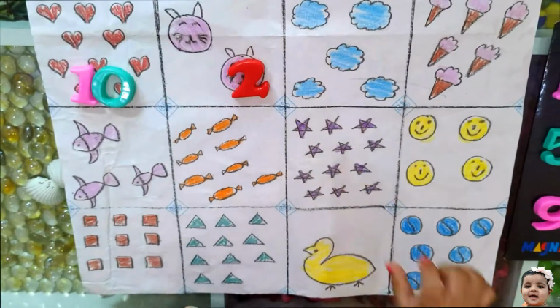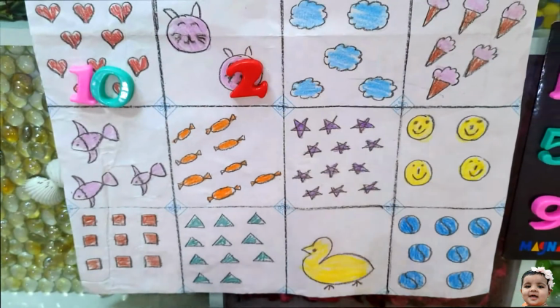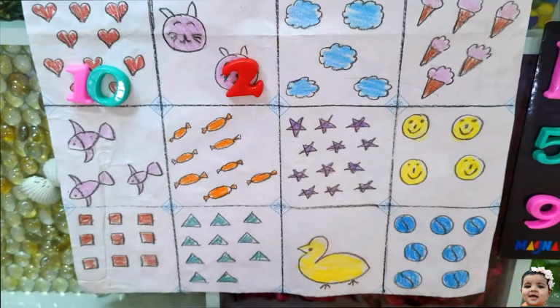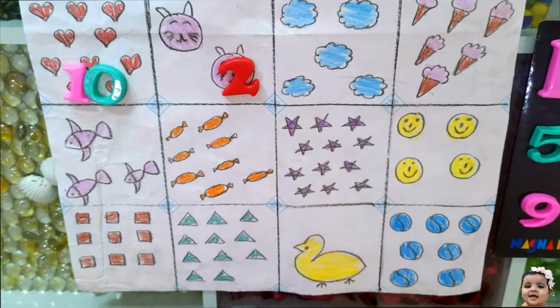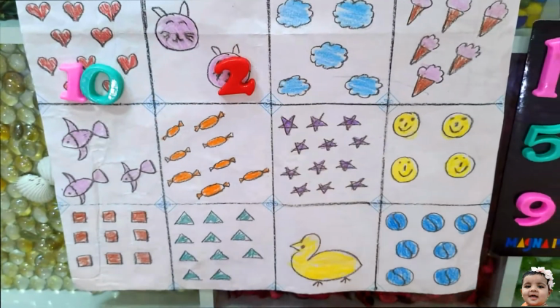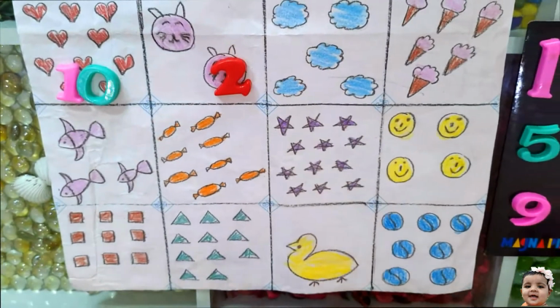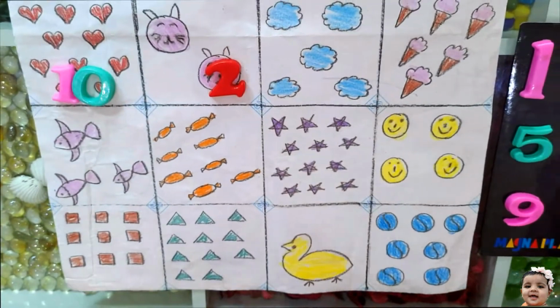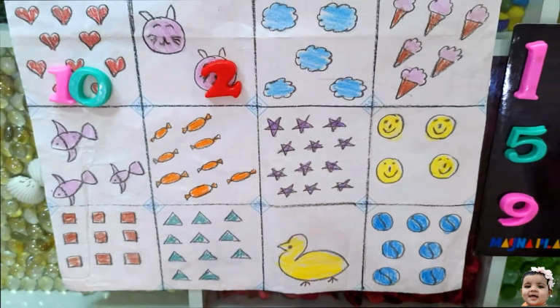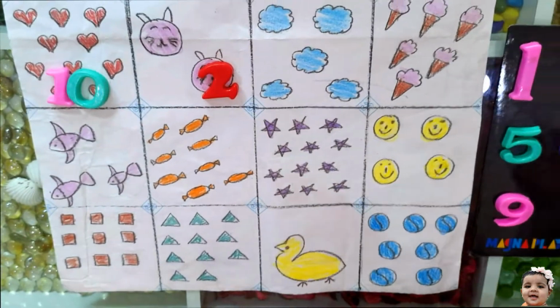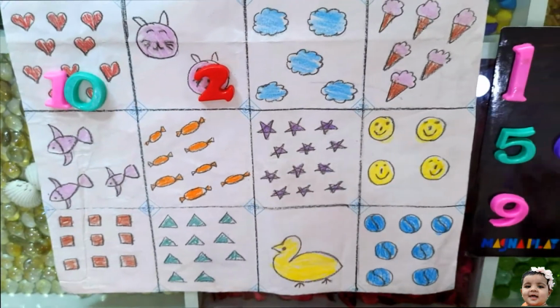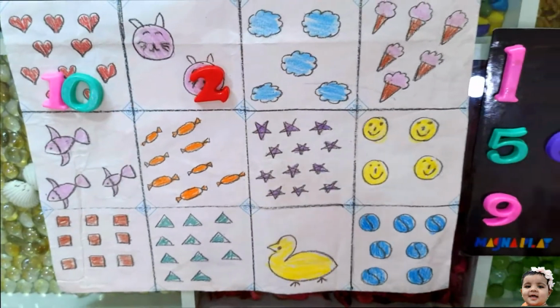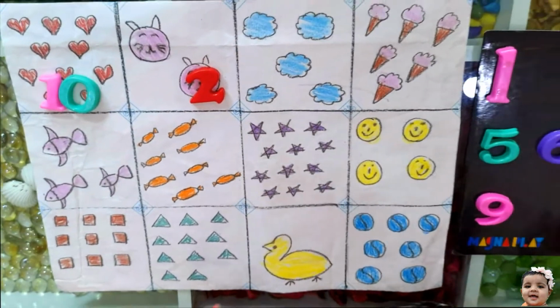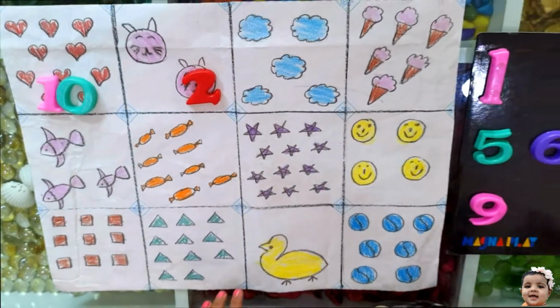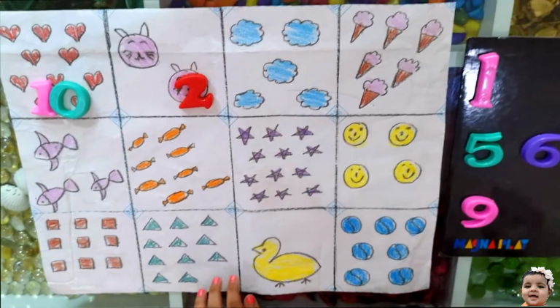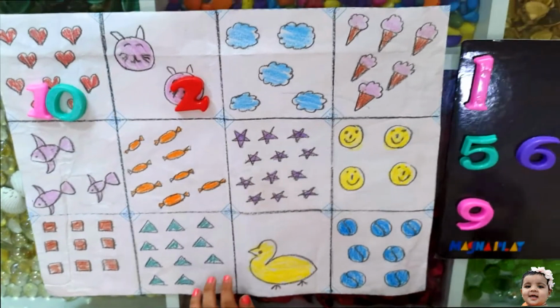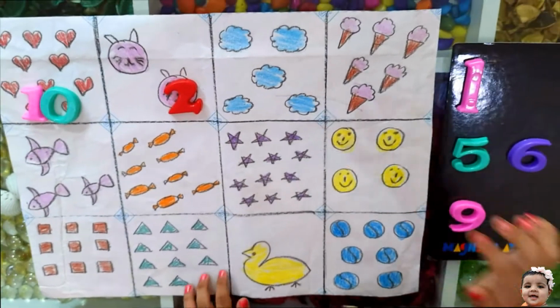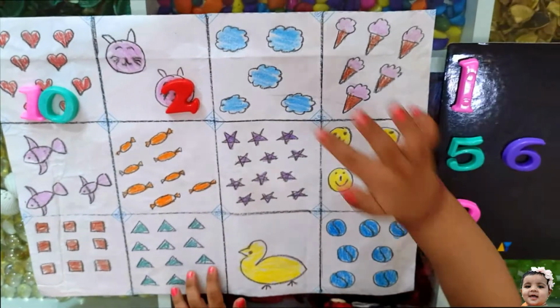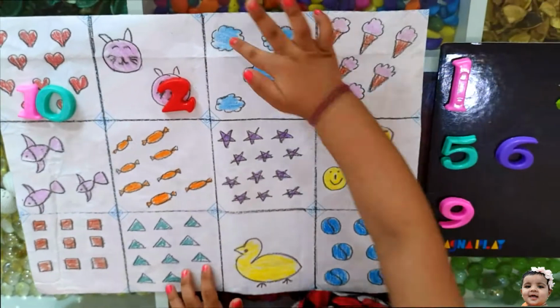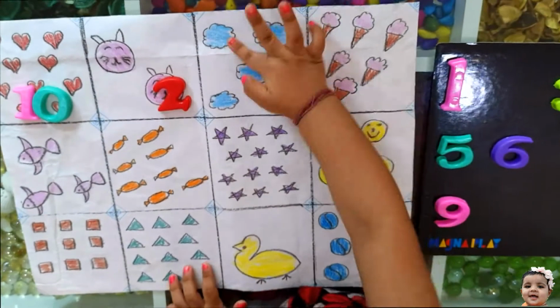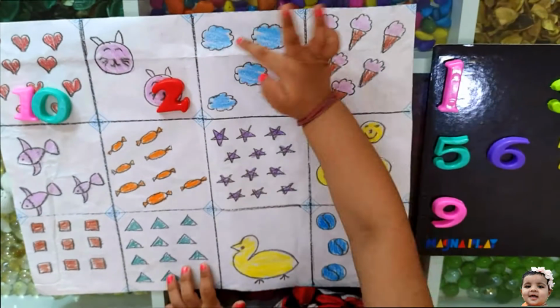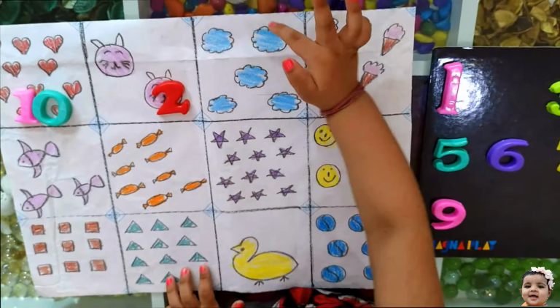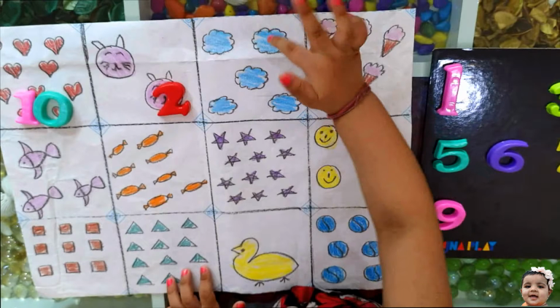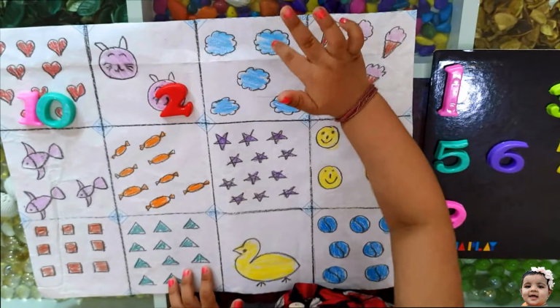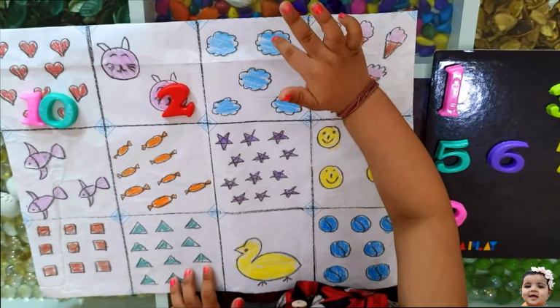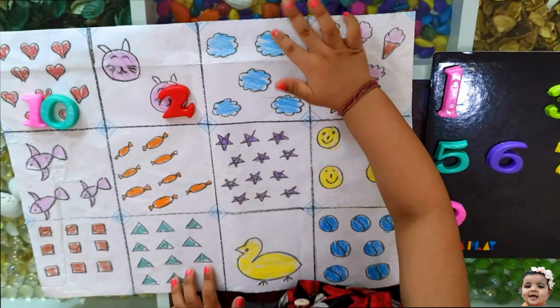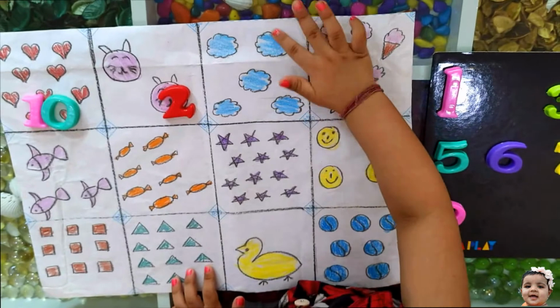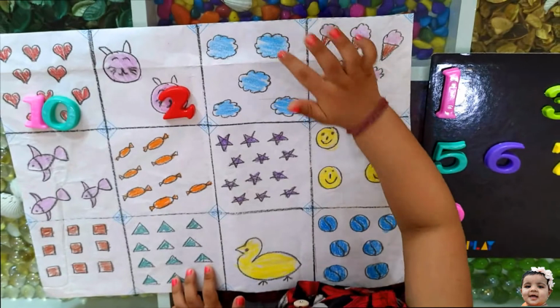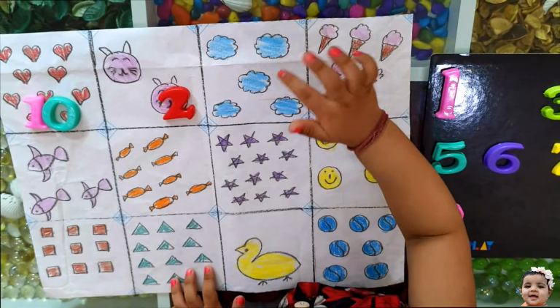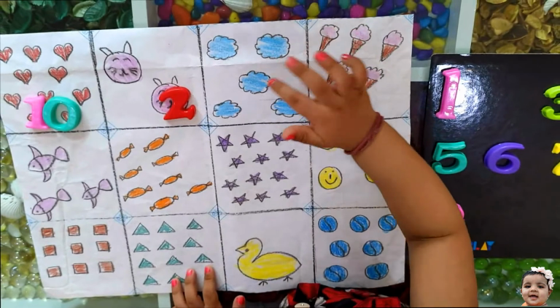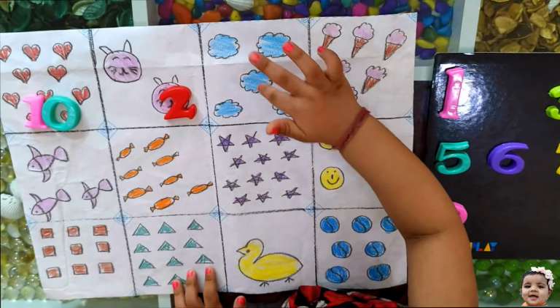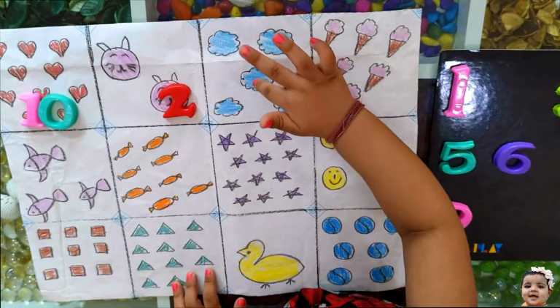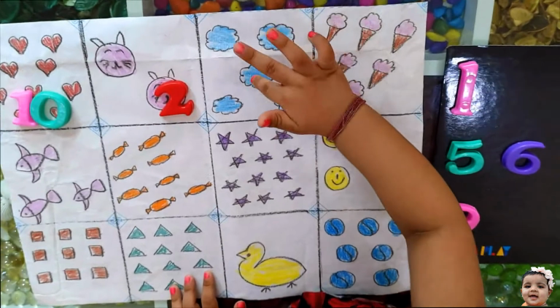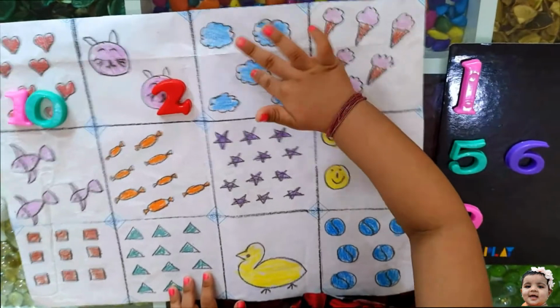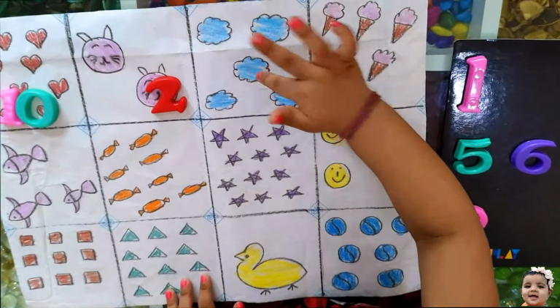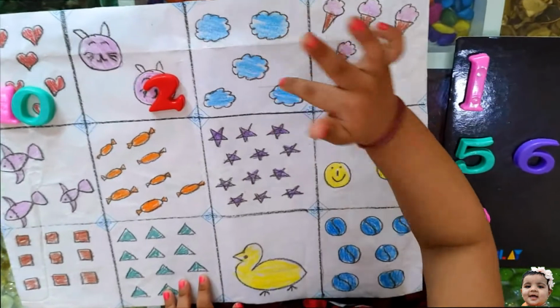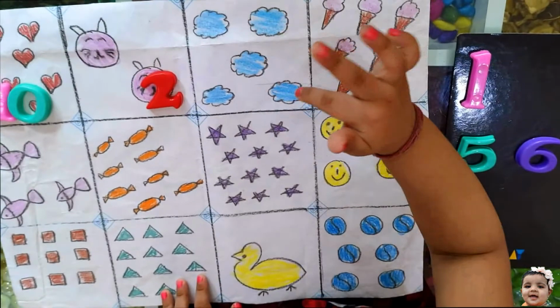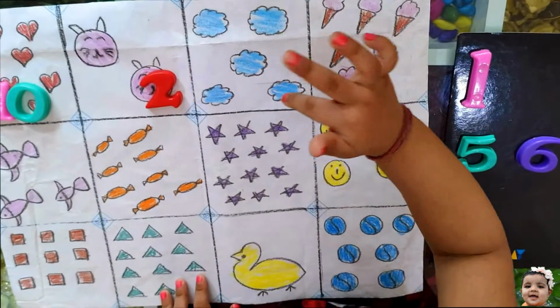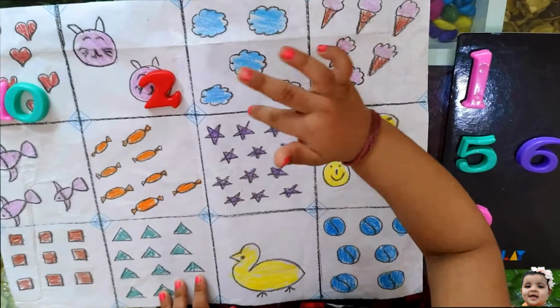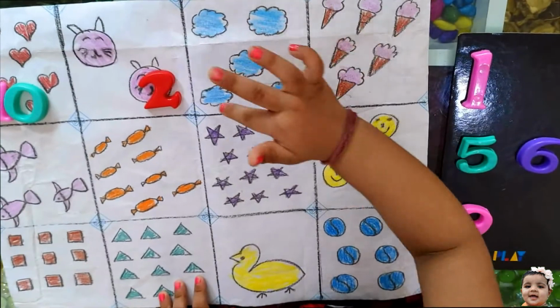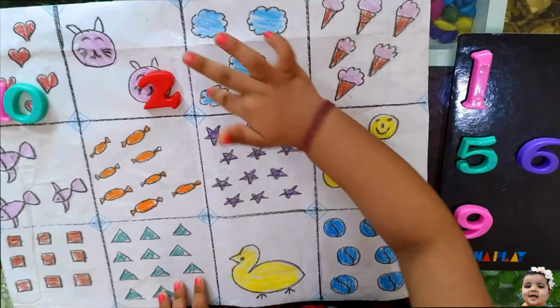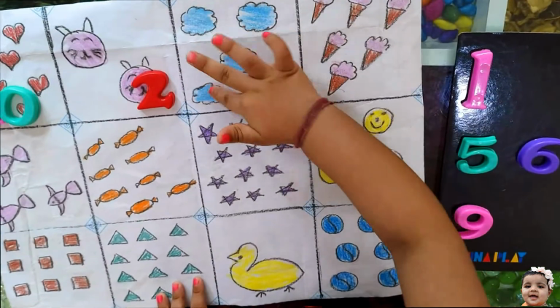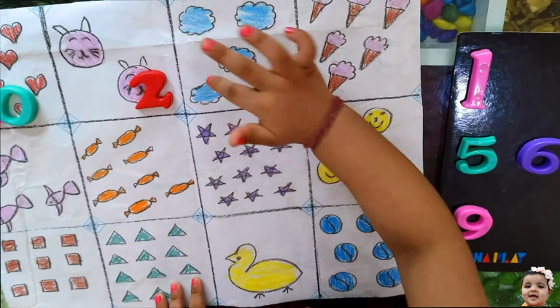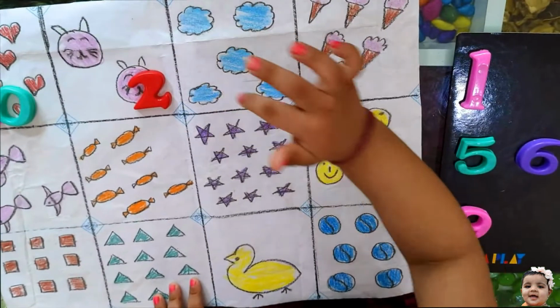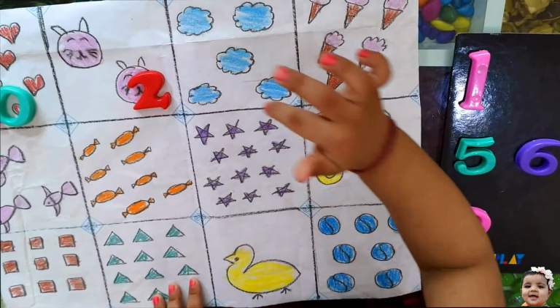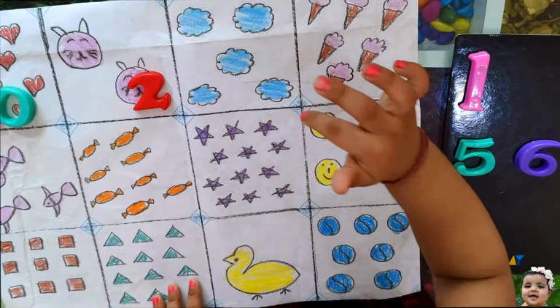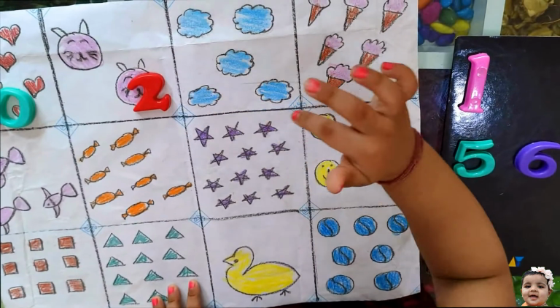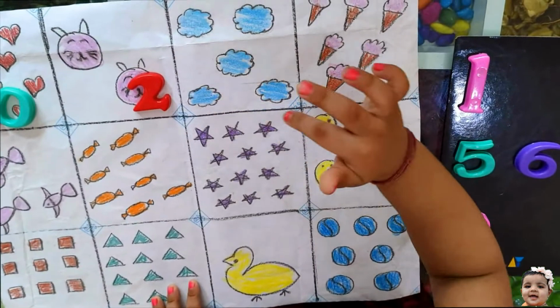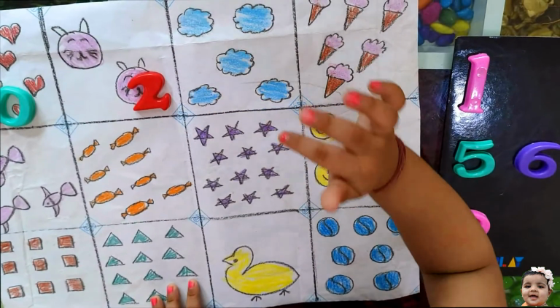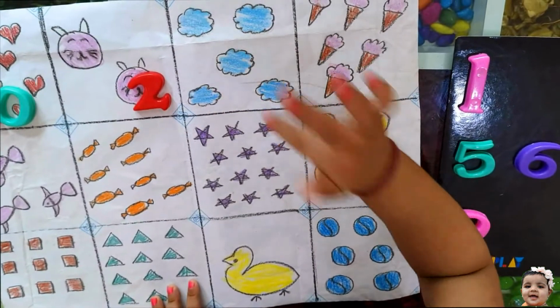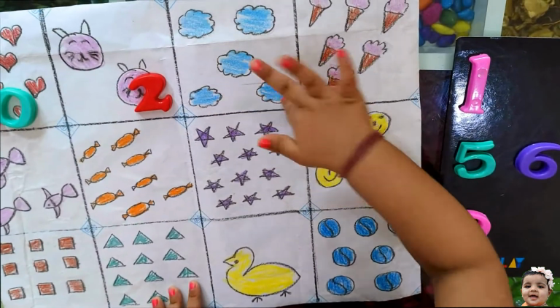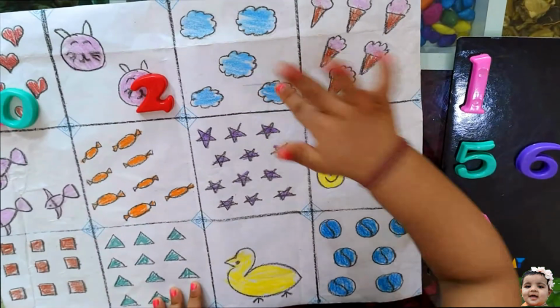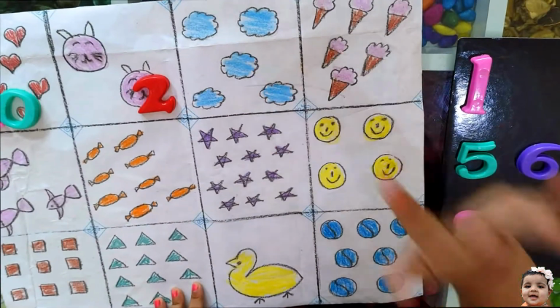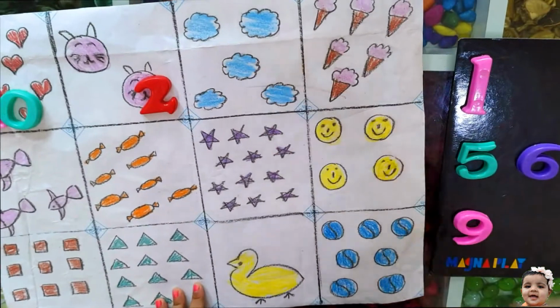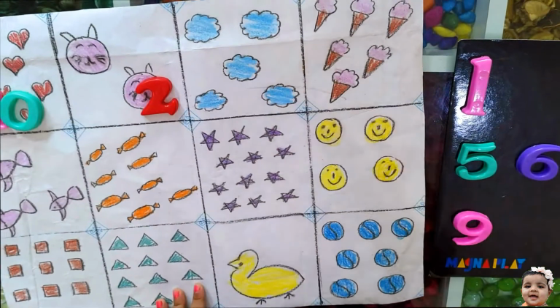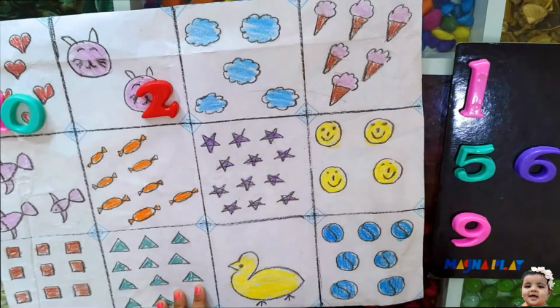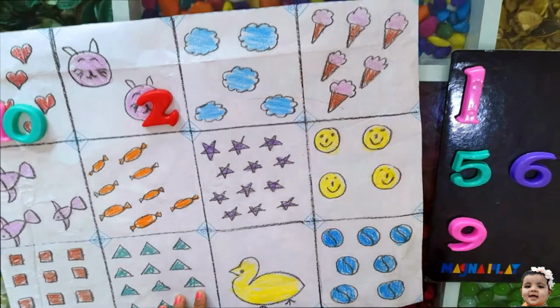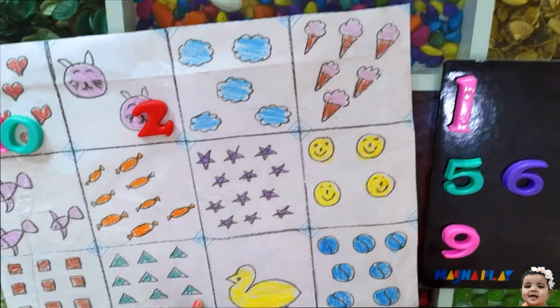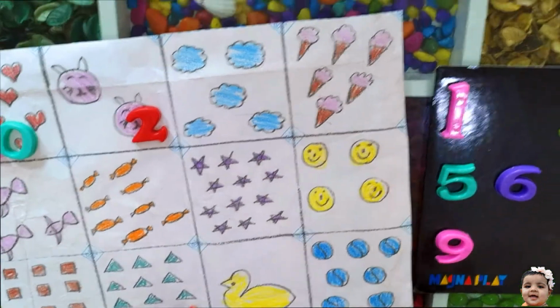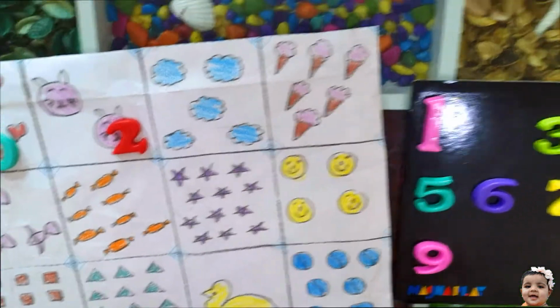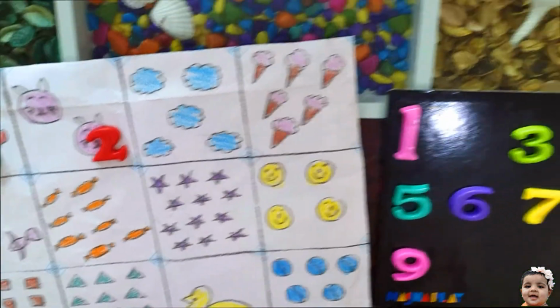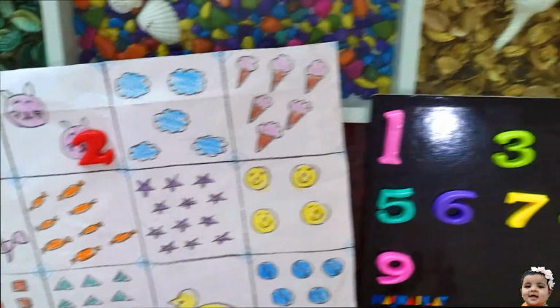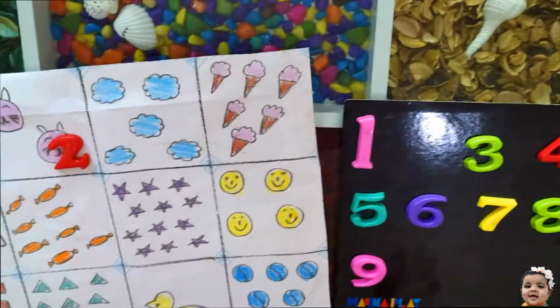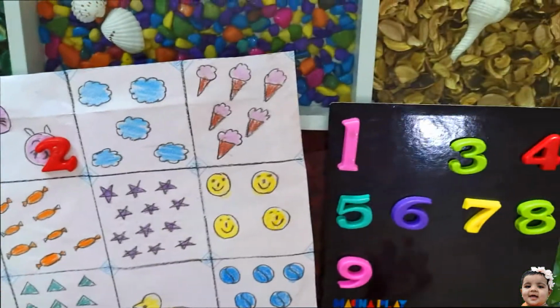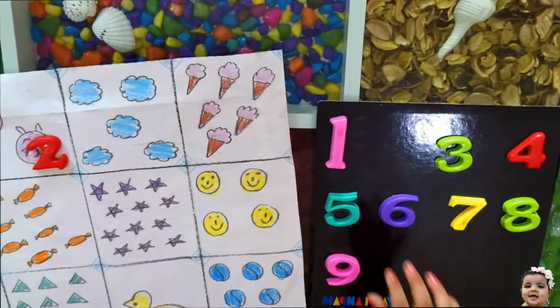Okay, count the clouds. 1, 2, 3, 4, 5, 6, 7, 8, 10. Very good.